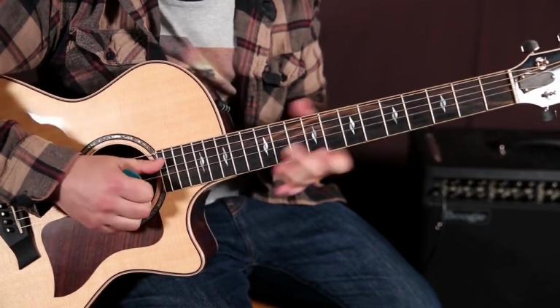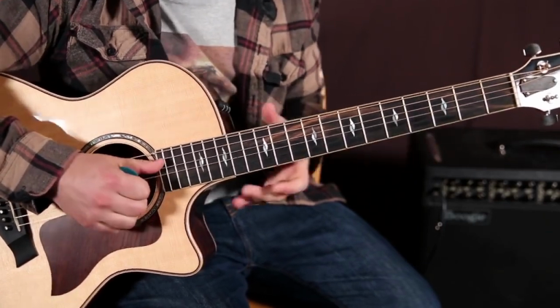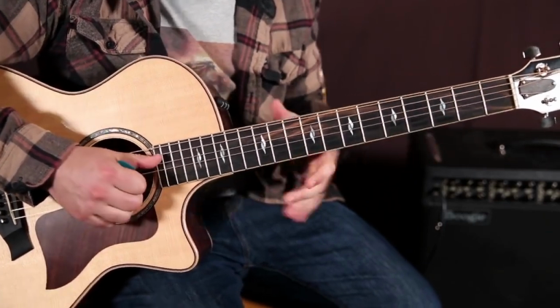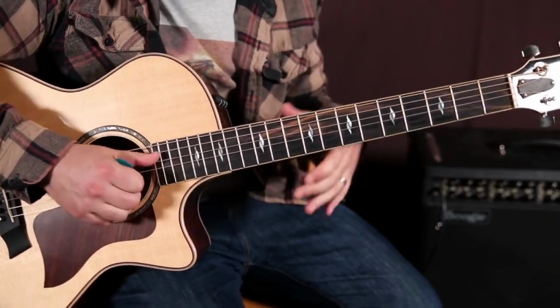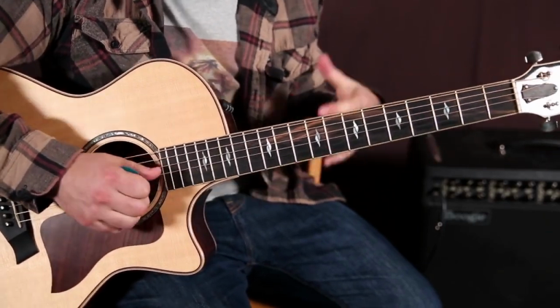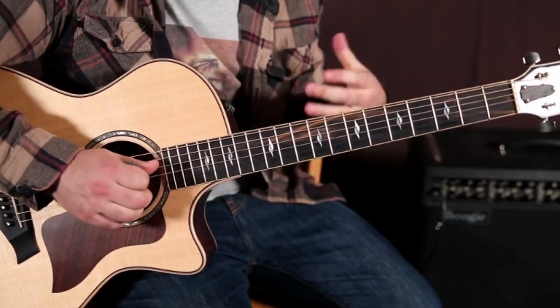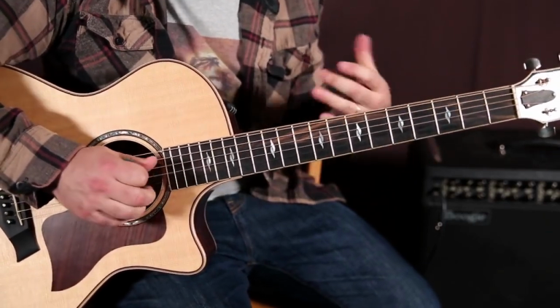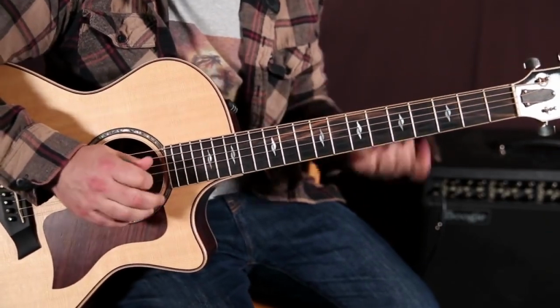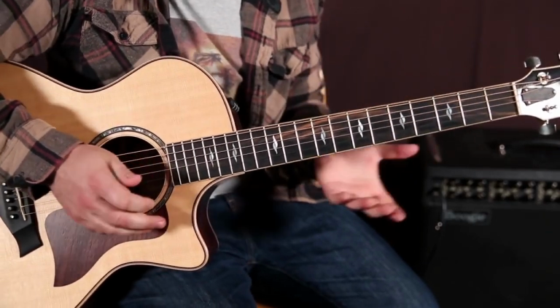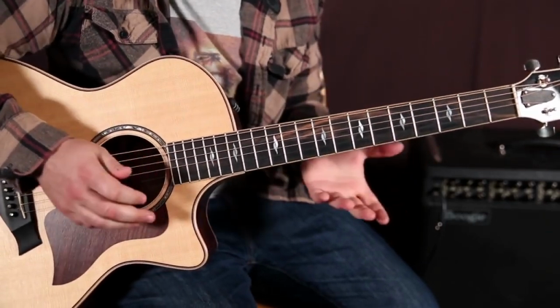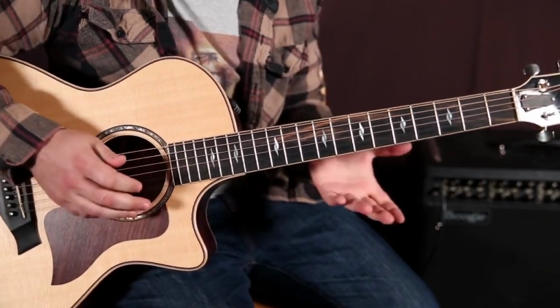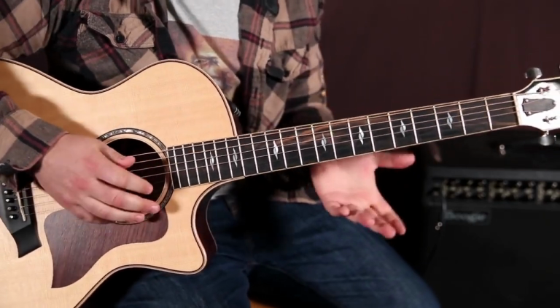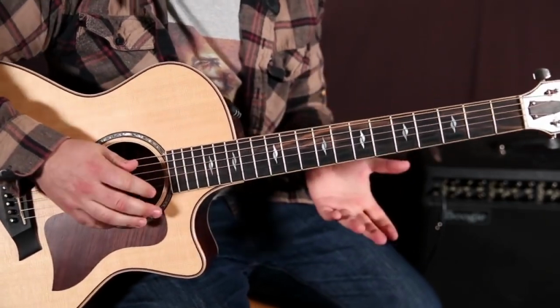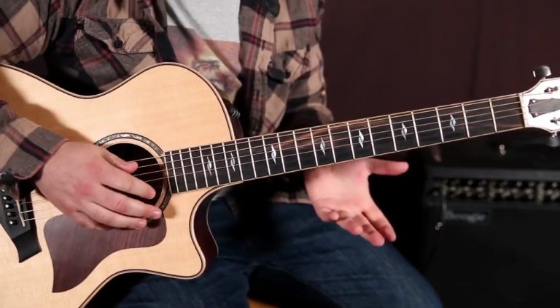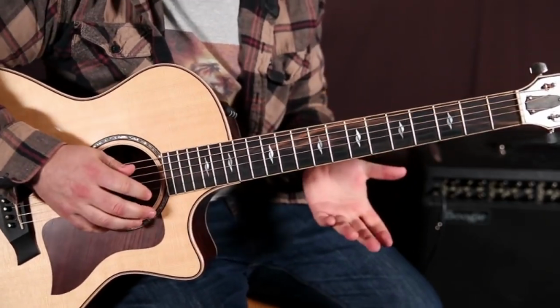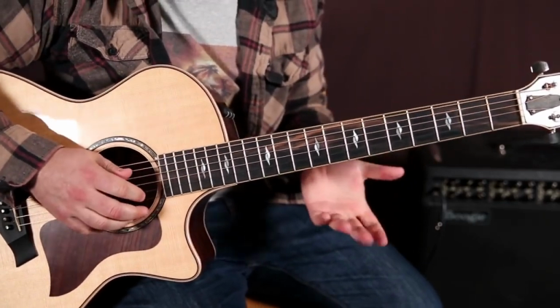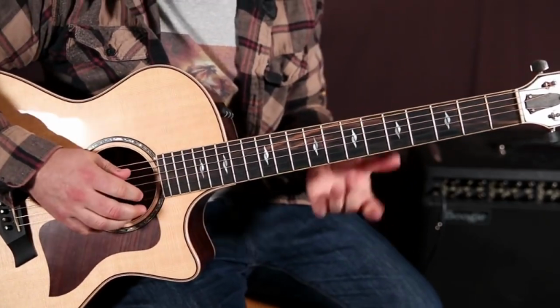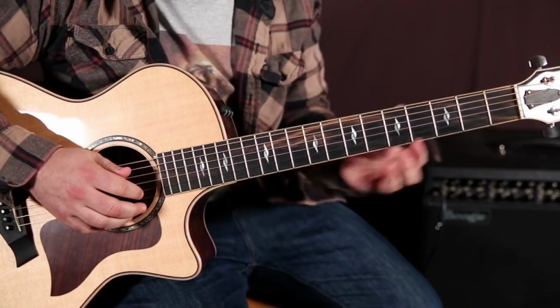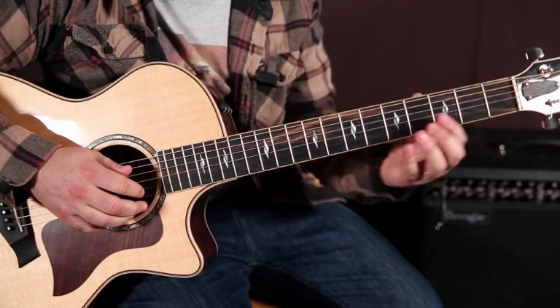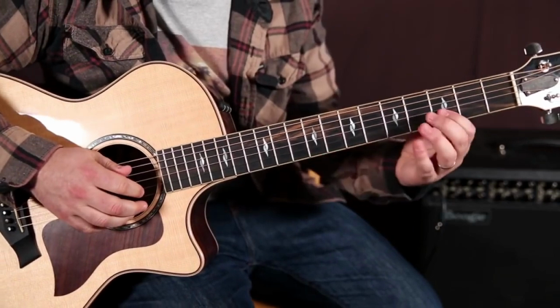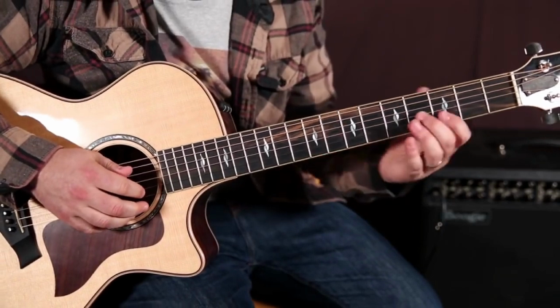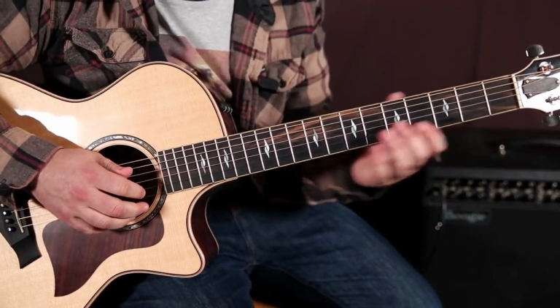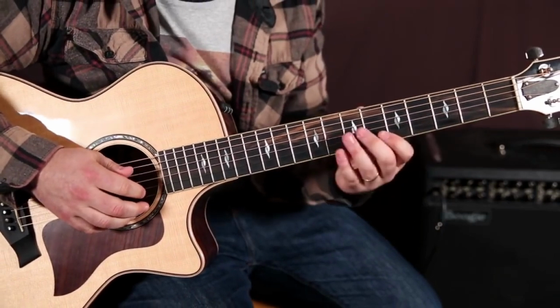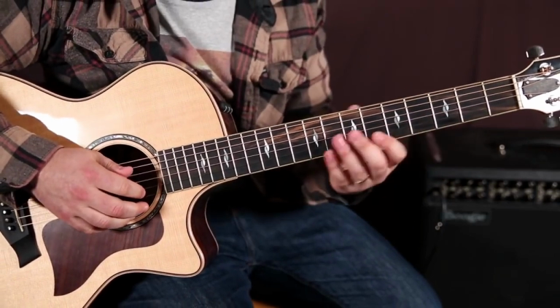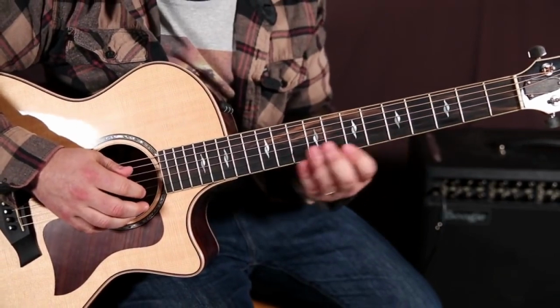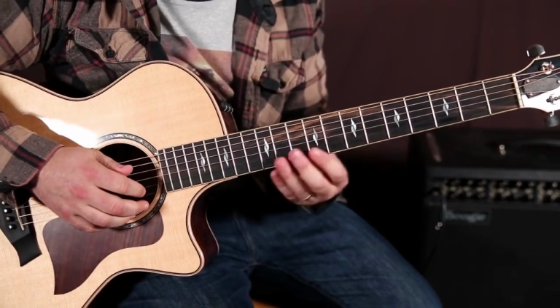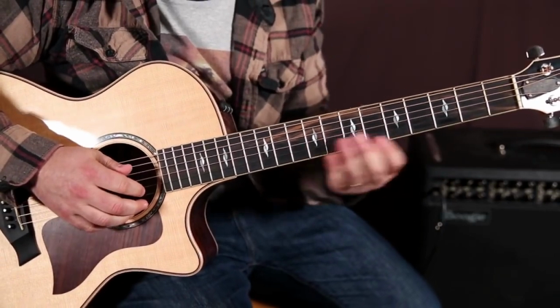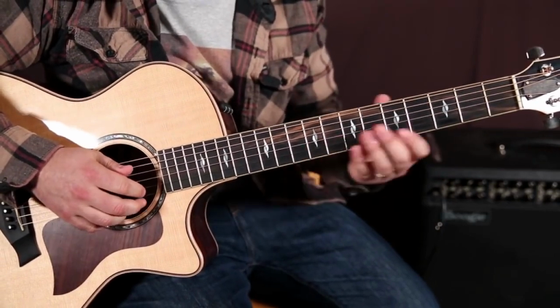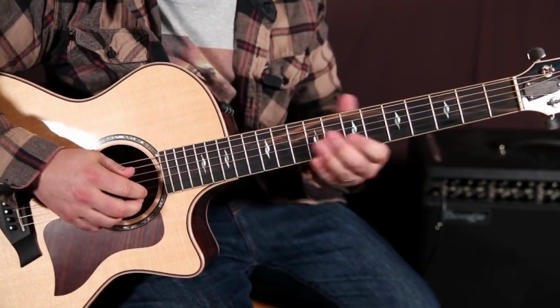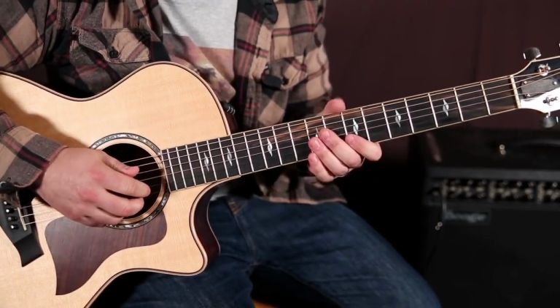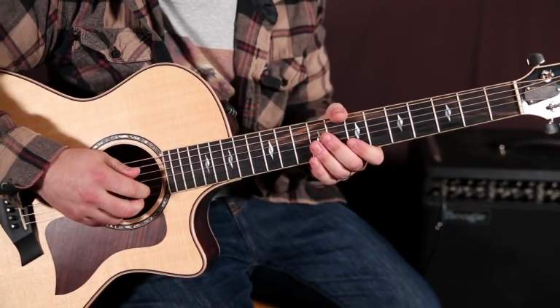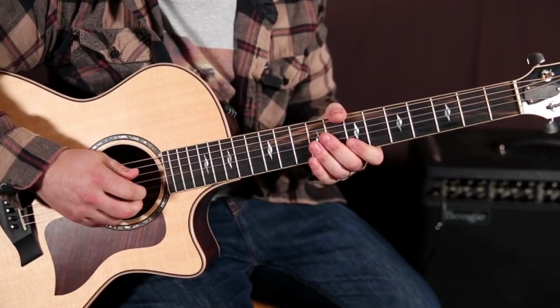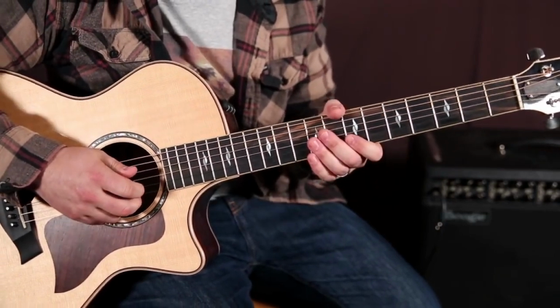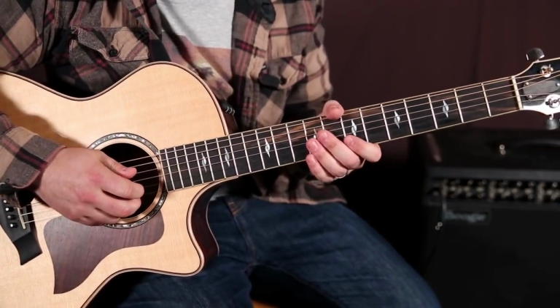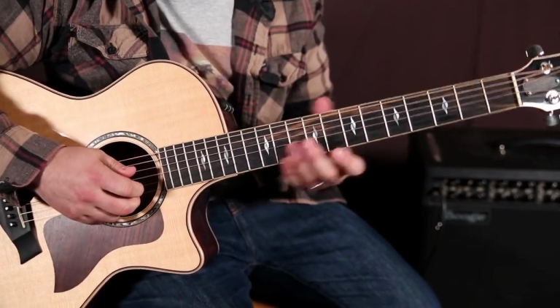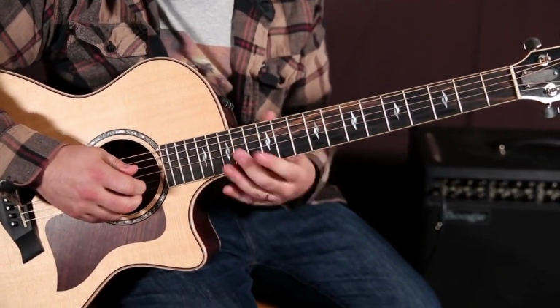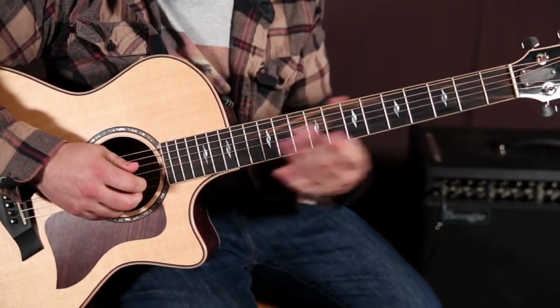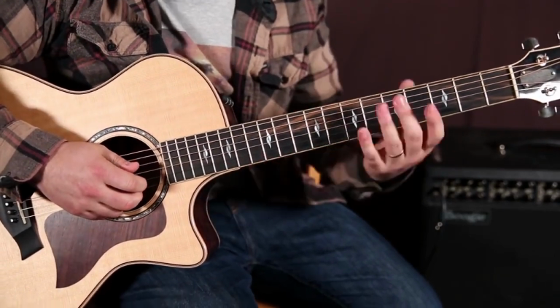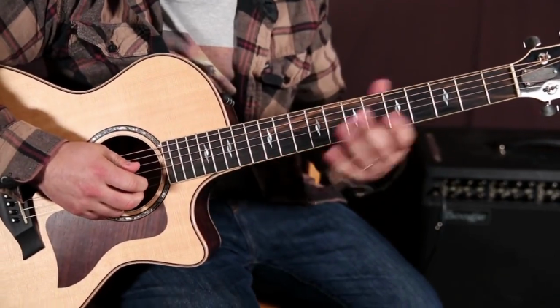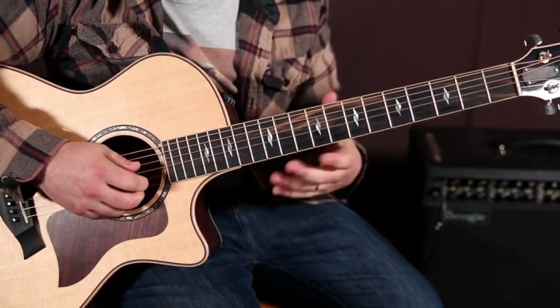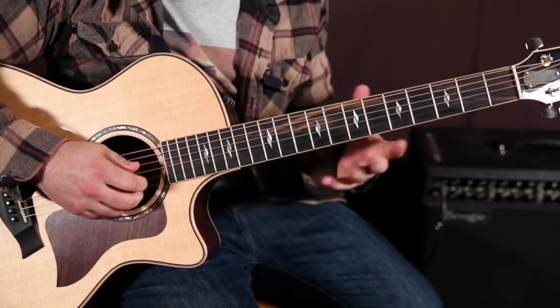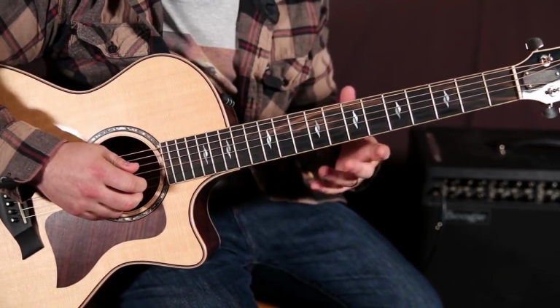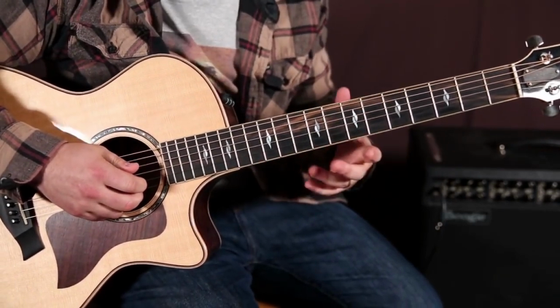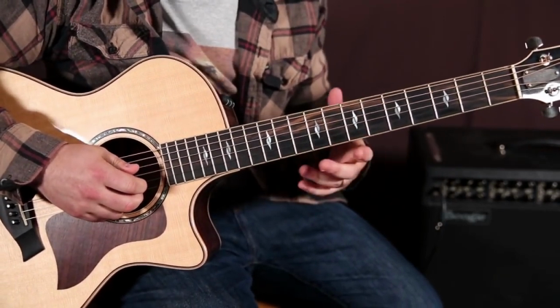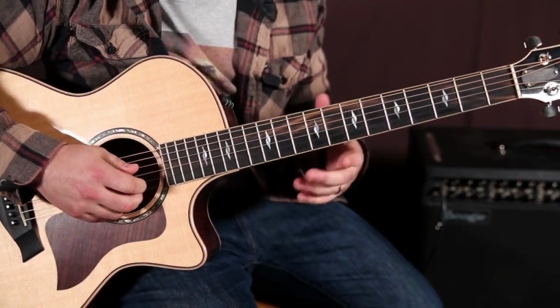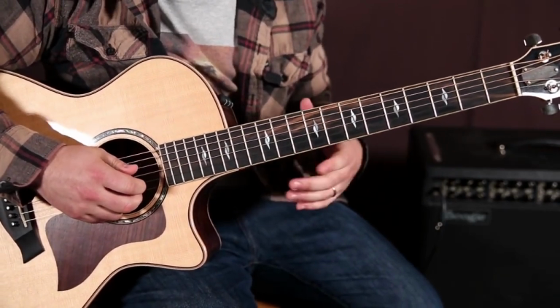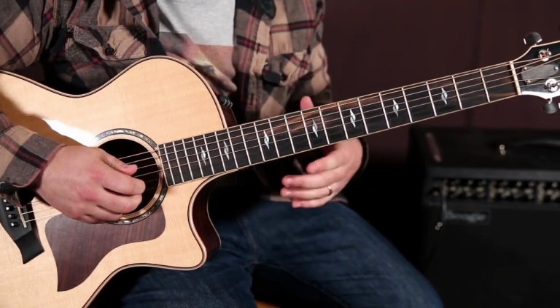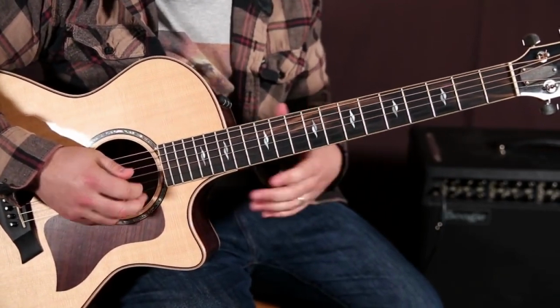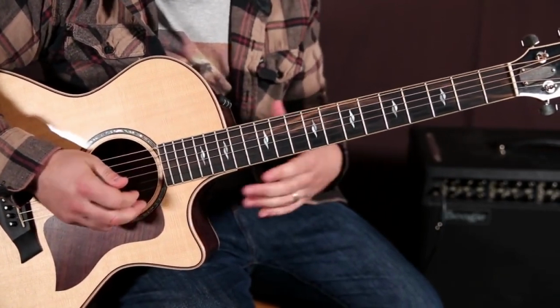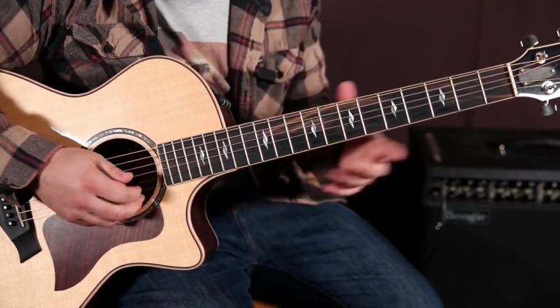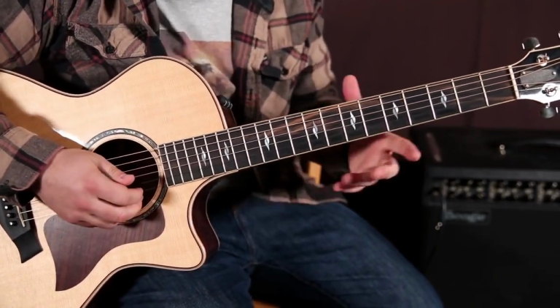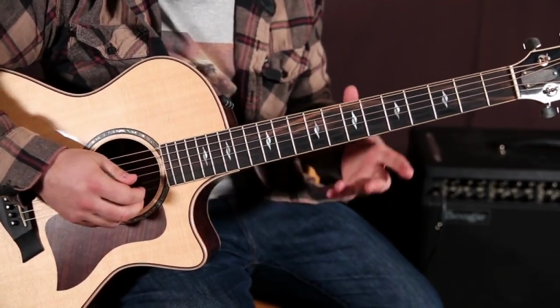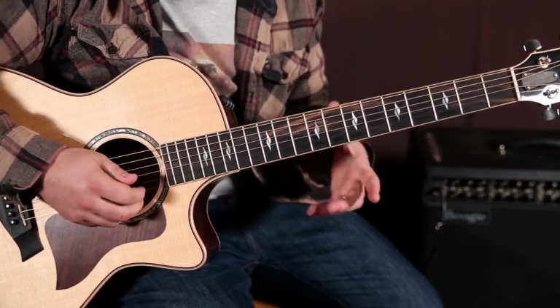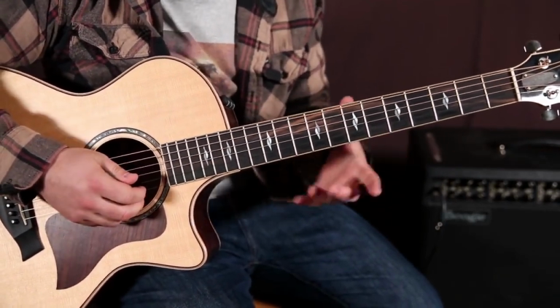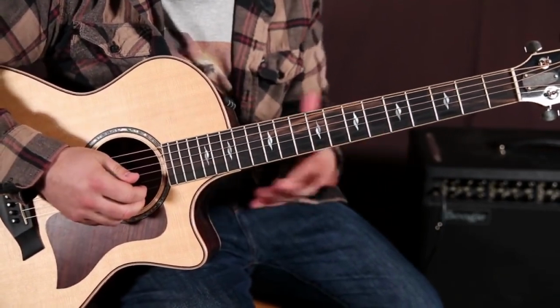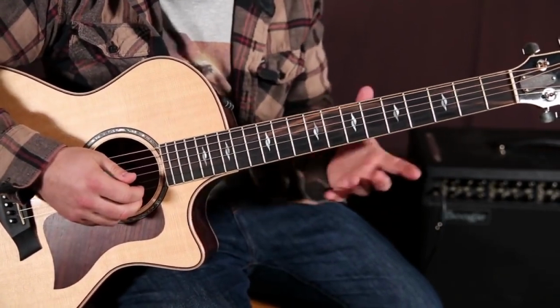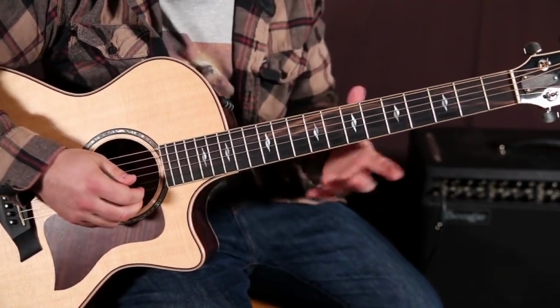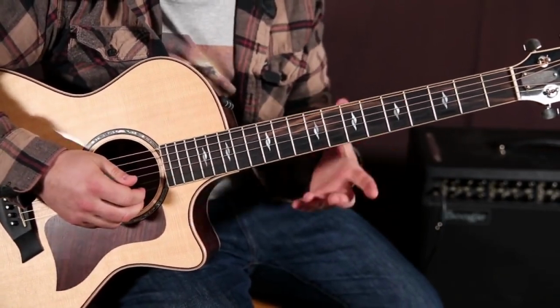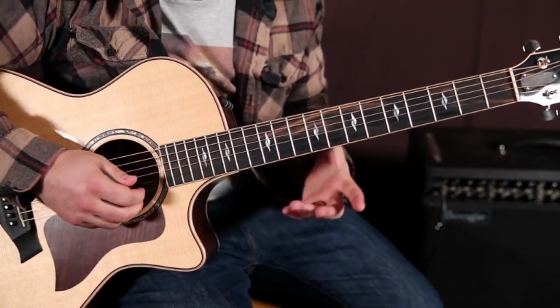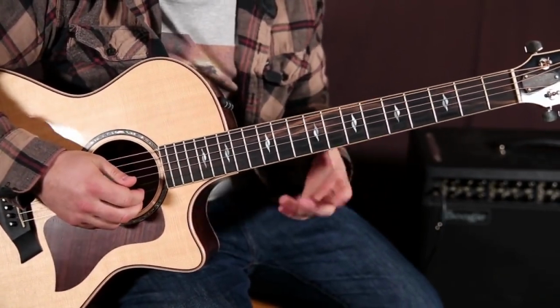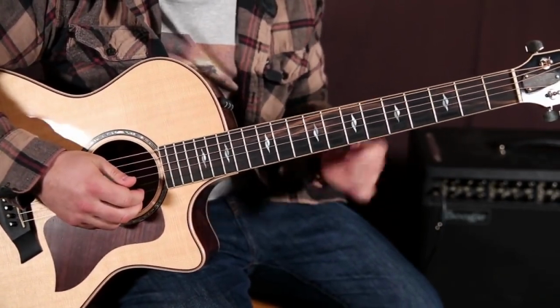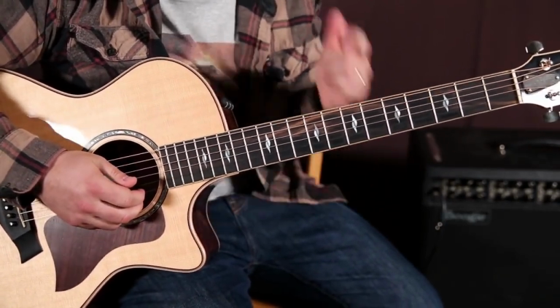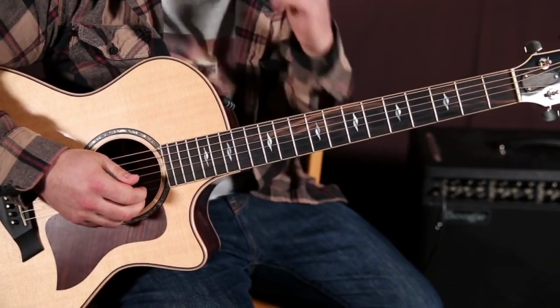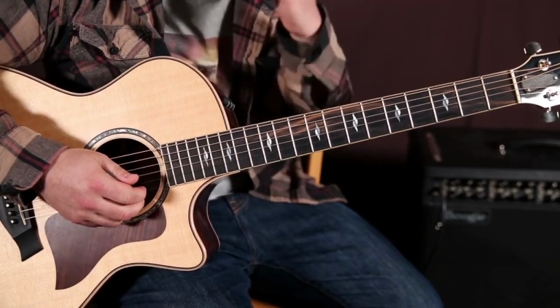The other thing you can do is, once you kind of learn that pattern, you can improvise with it. You don't have to do the exact same thing every time.